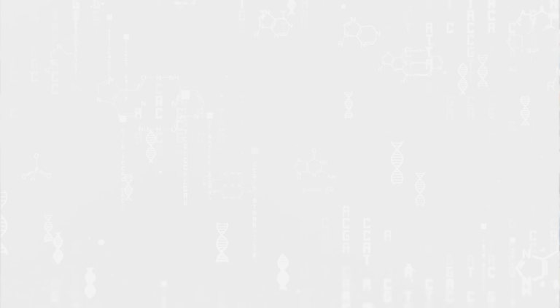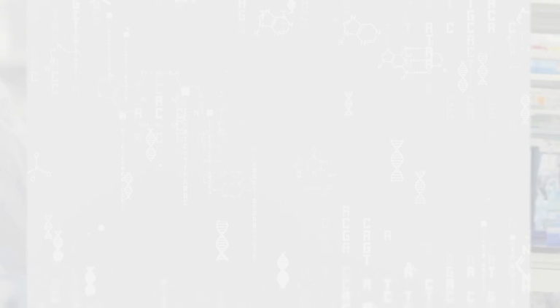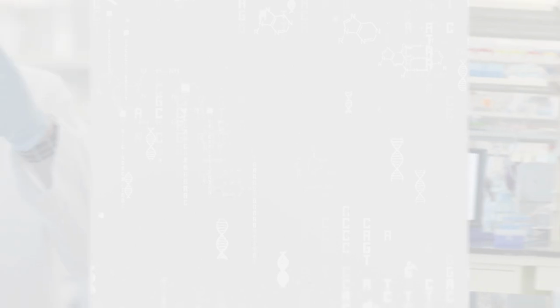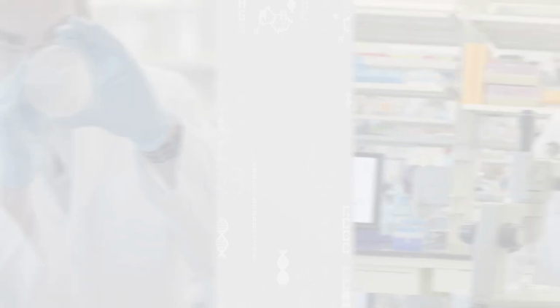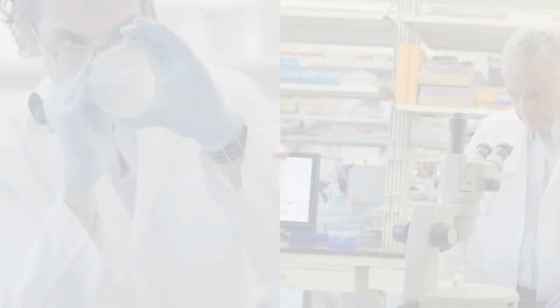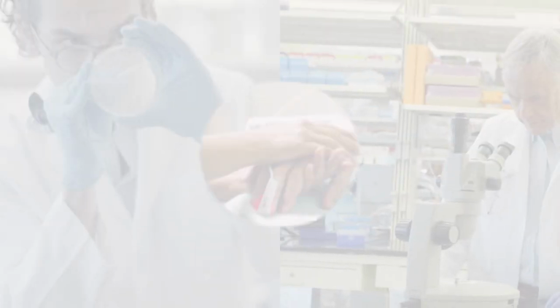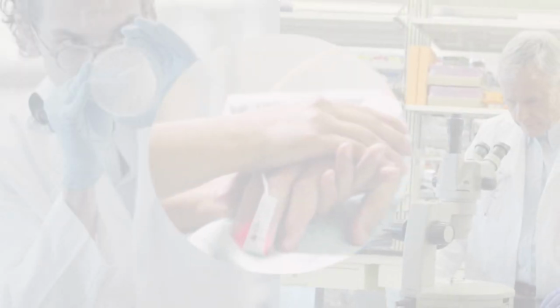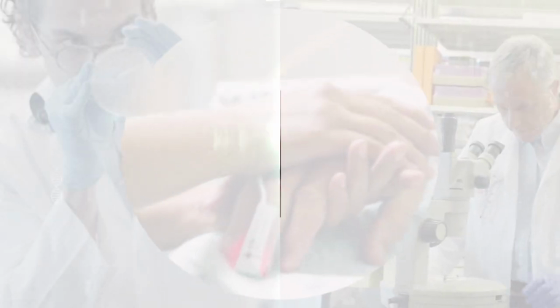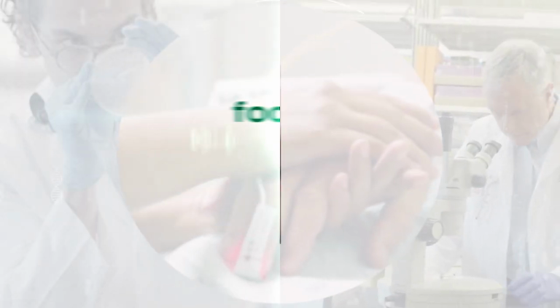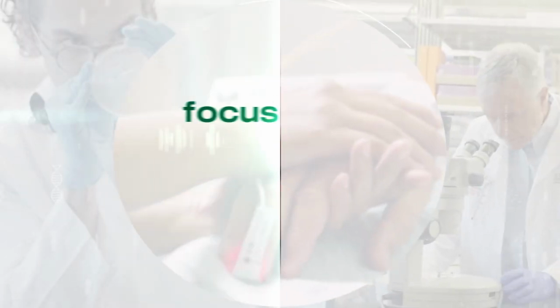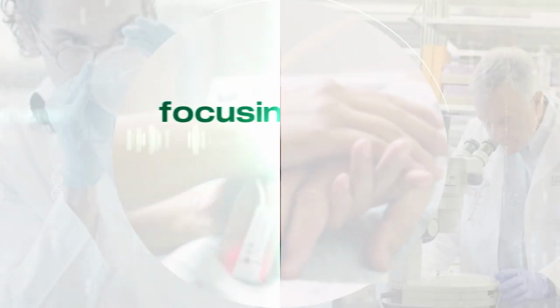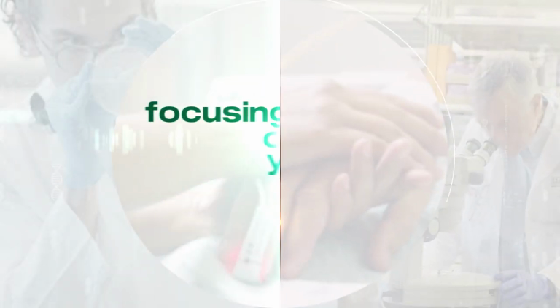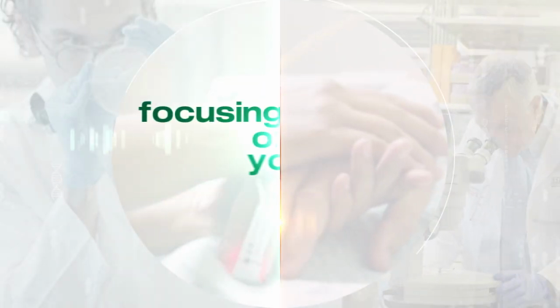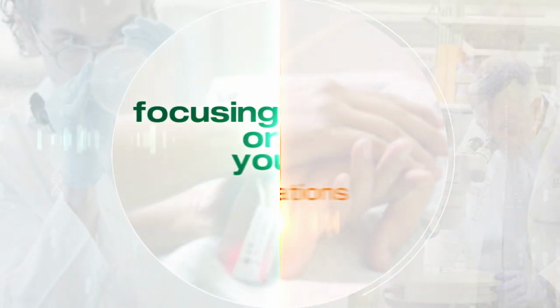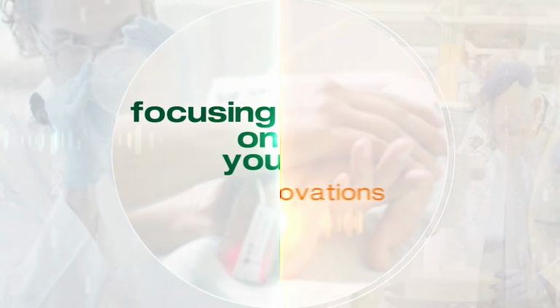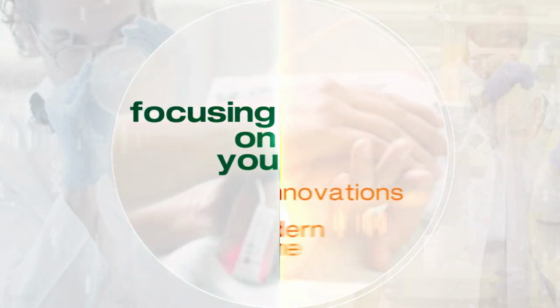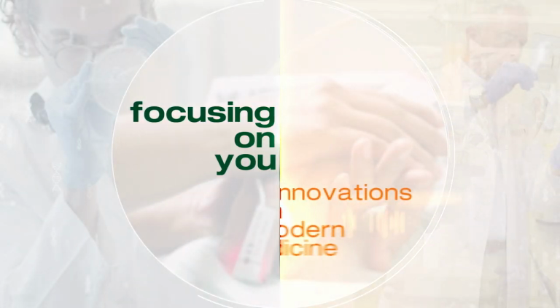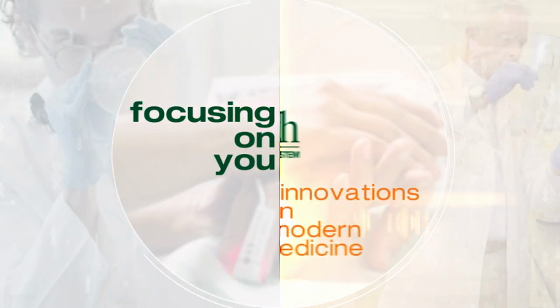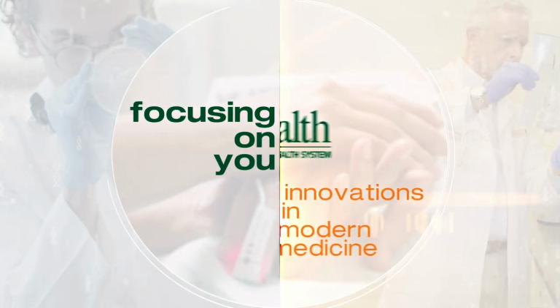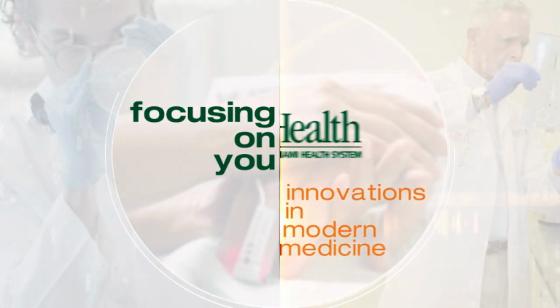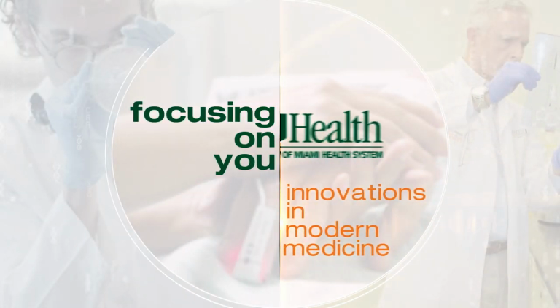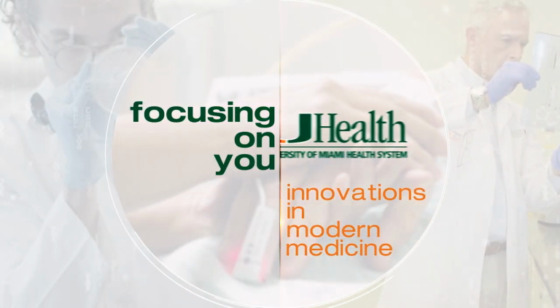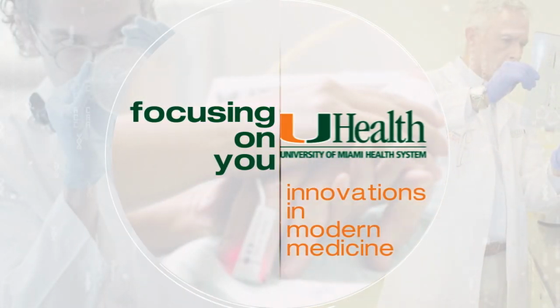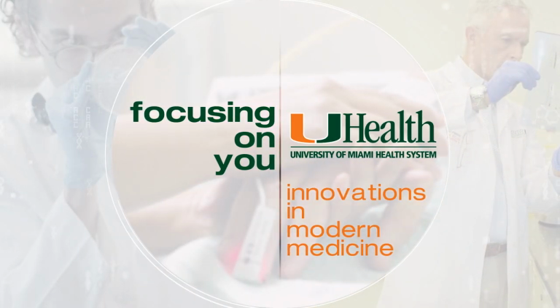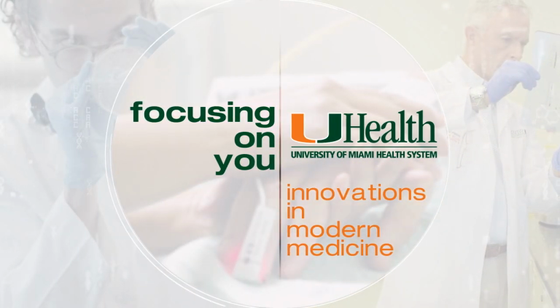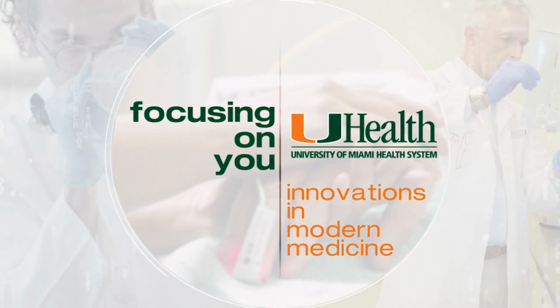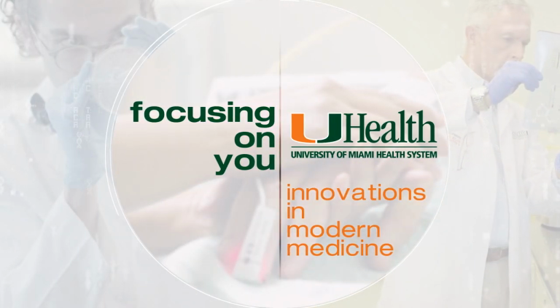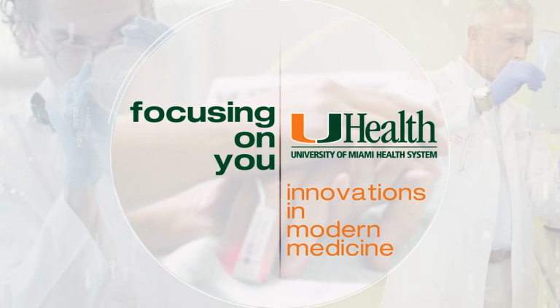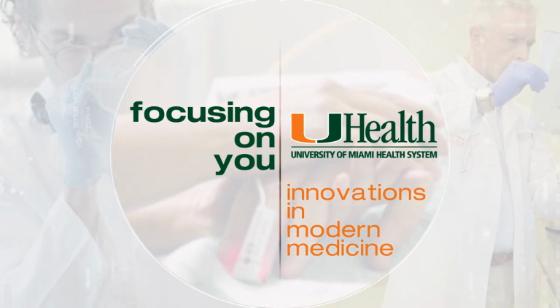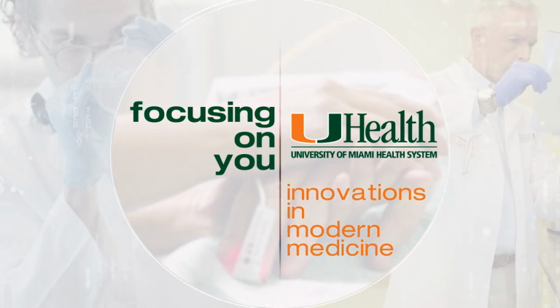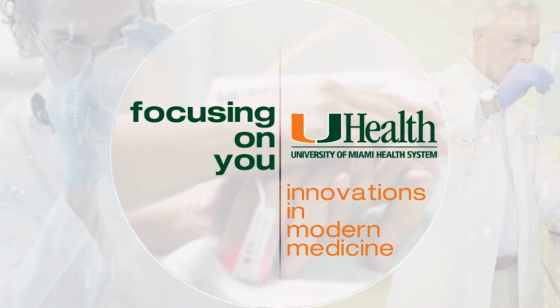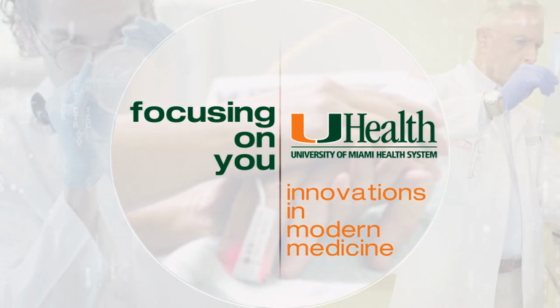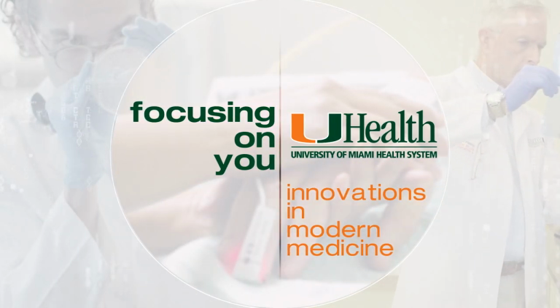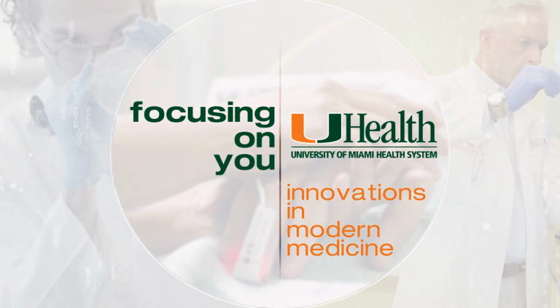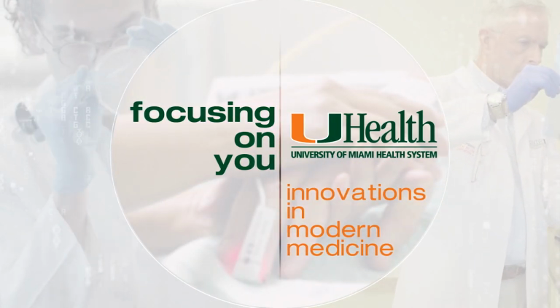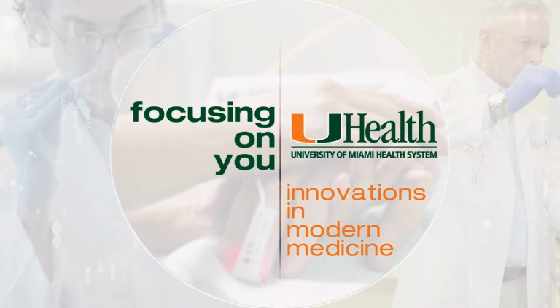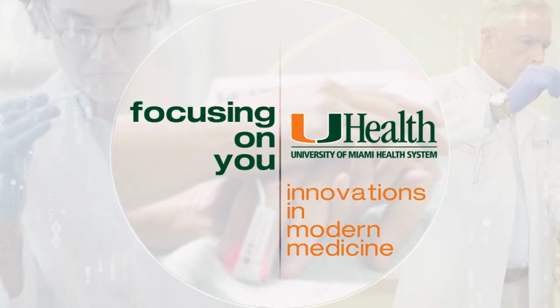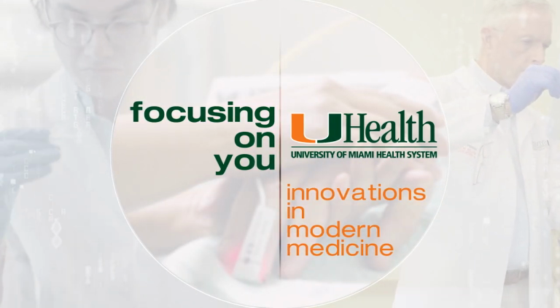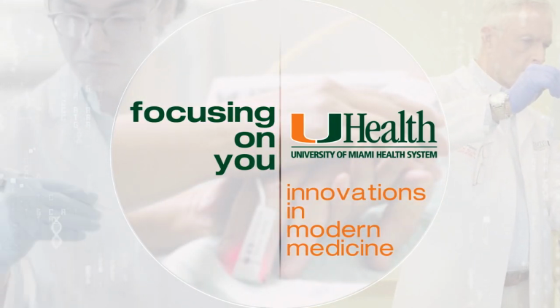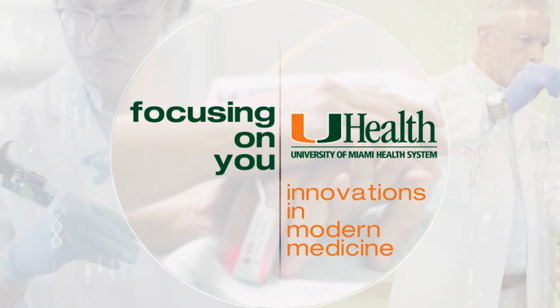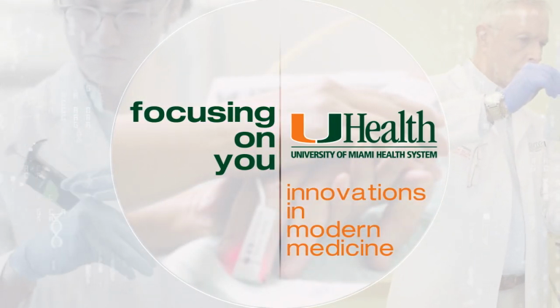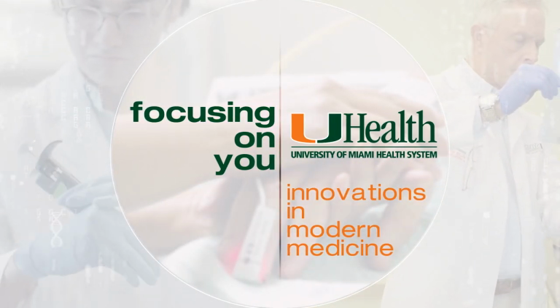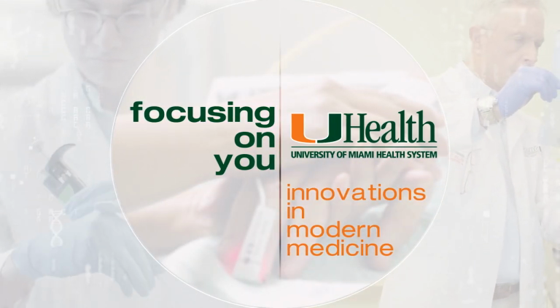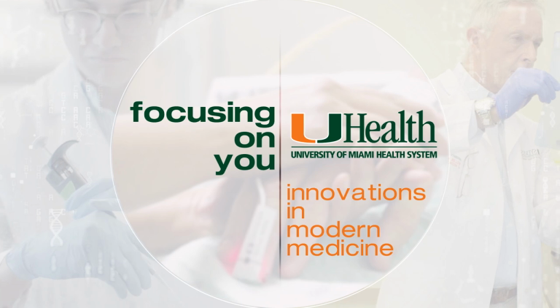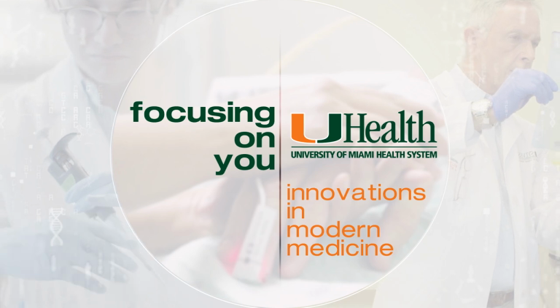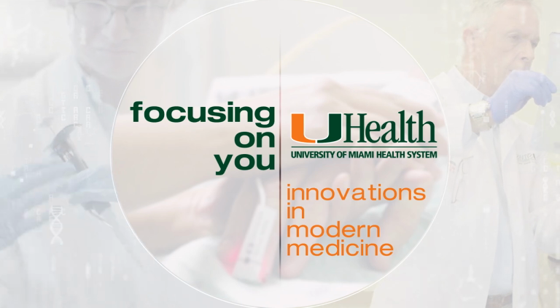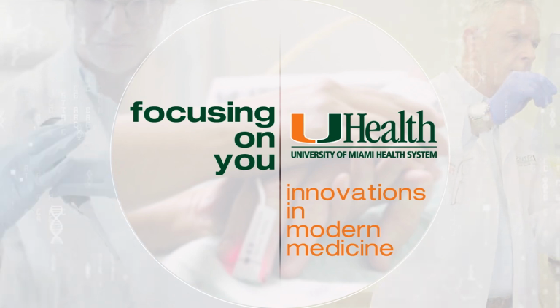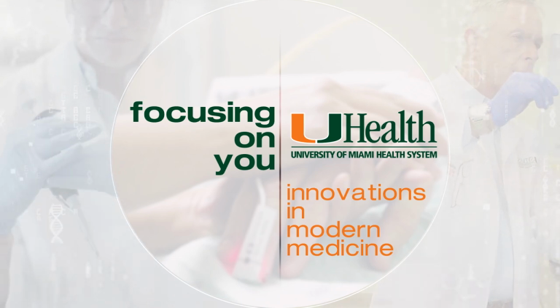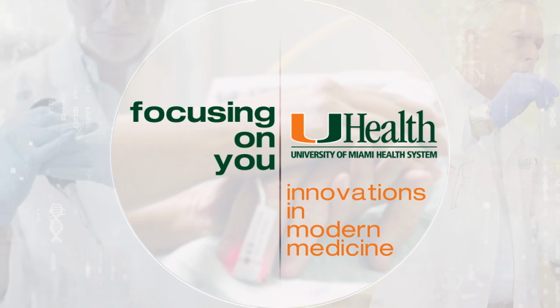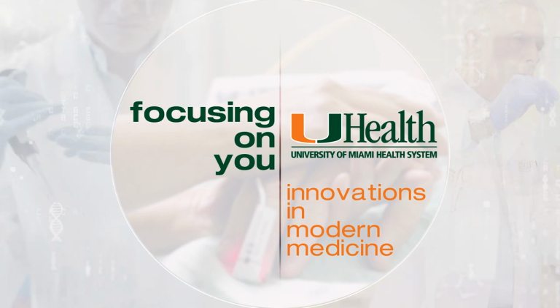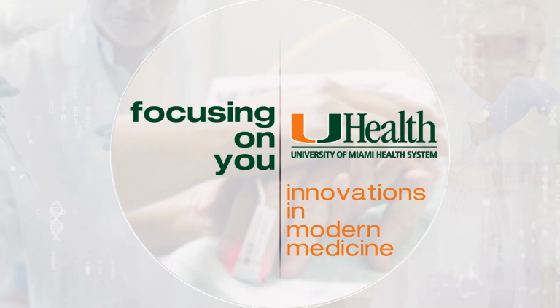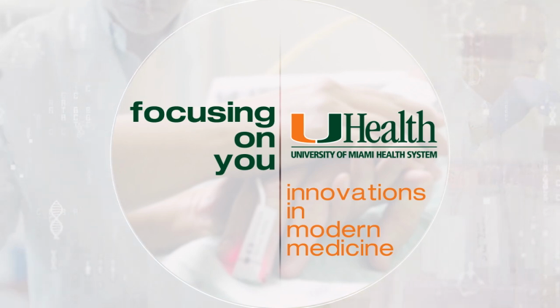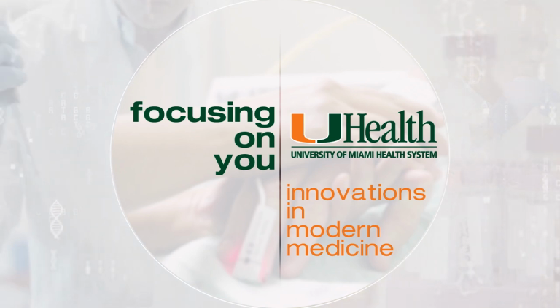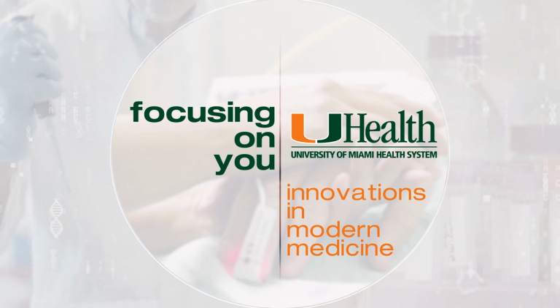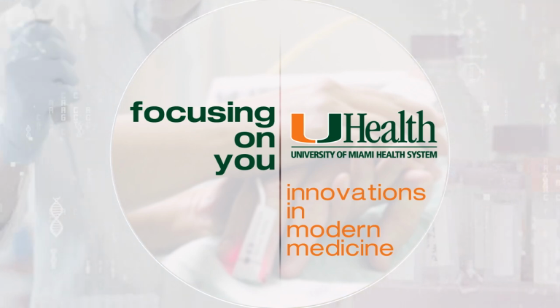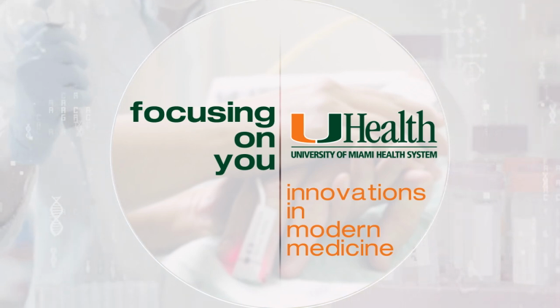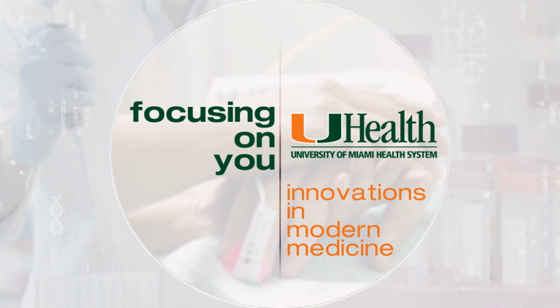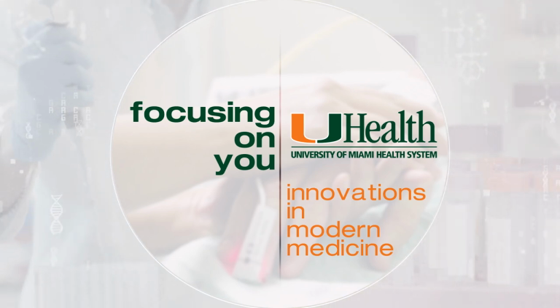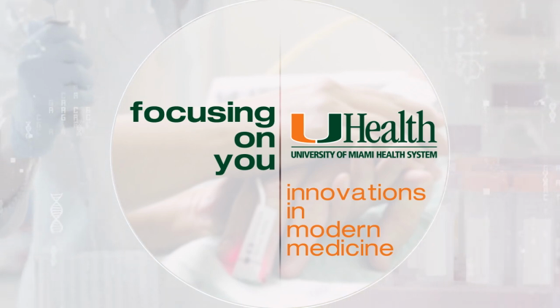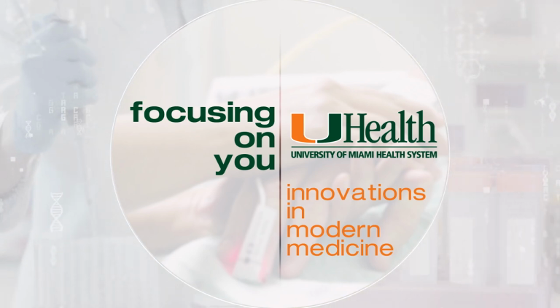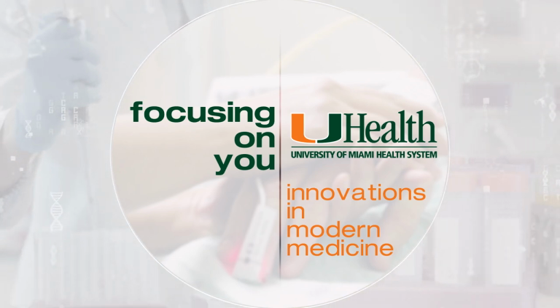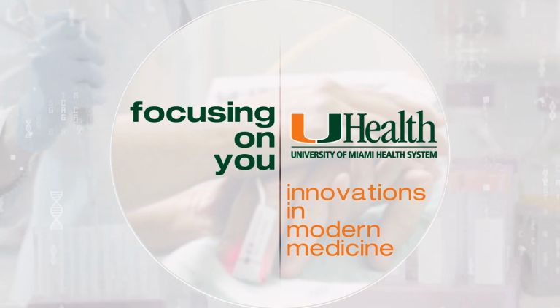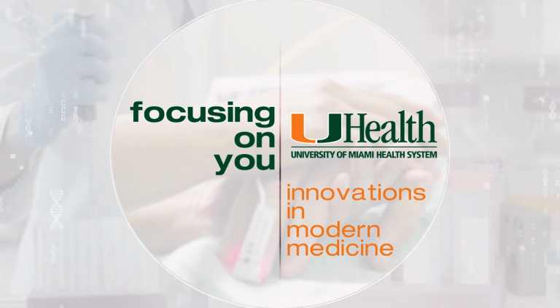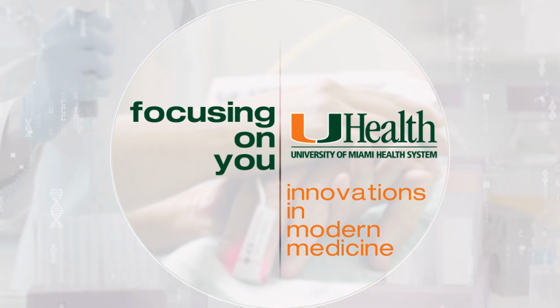Focusing on you — innovations in modern medicine, from your team of experts at UHealth, the University of Miami Health System.